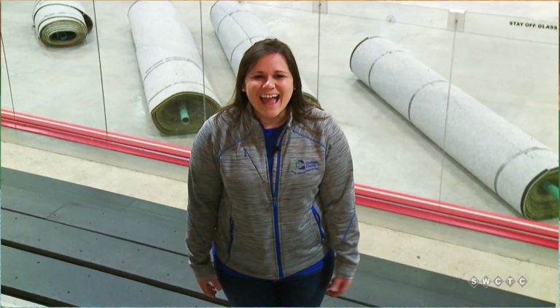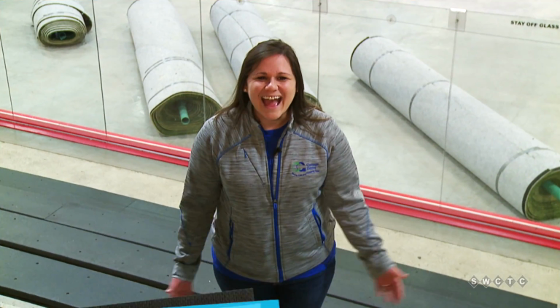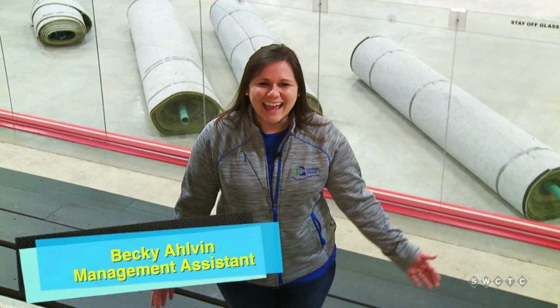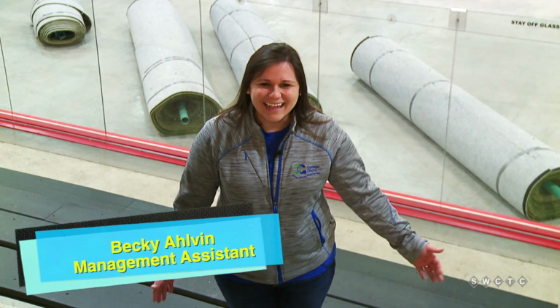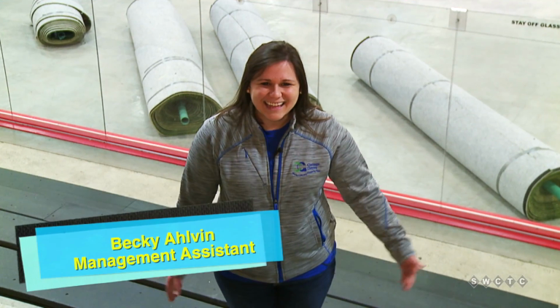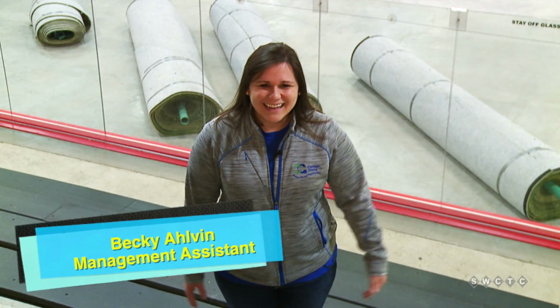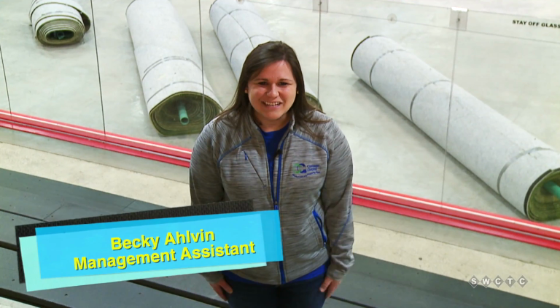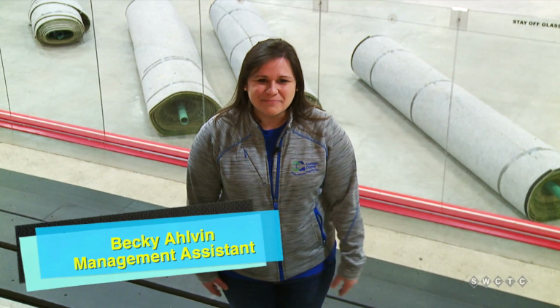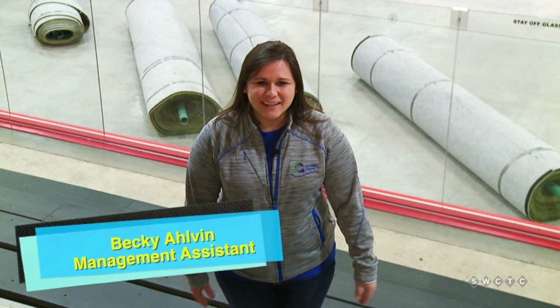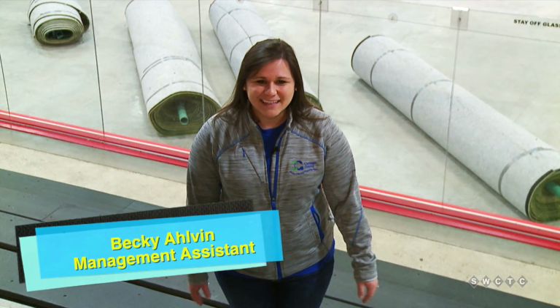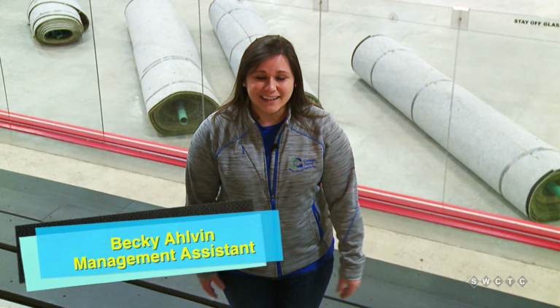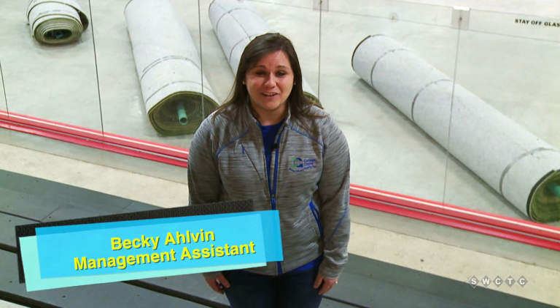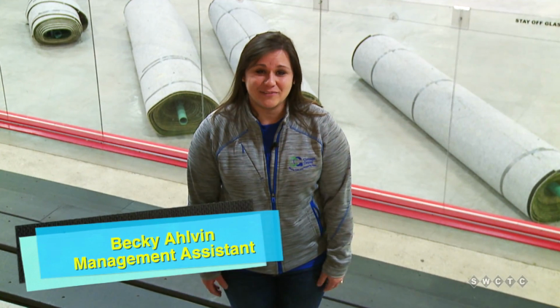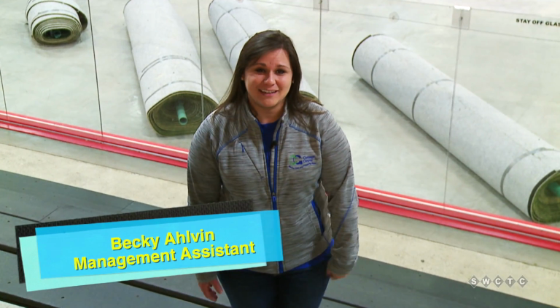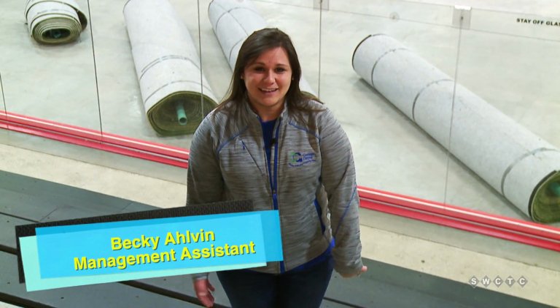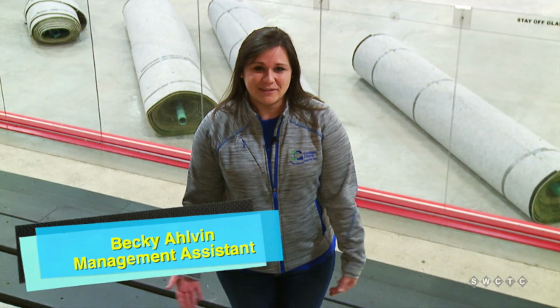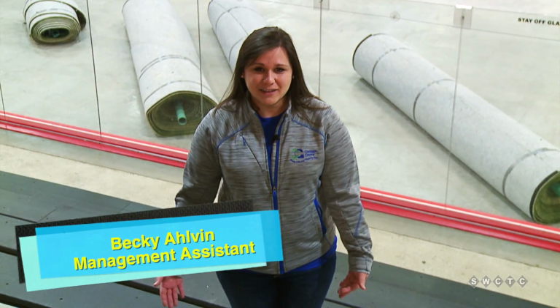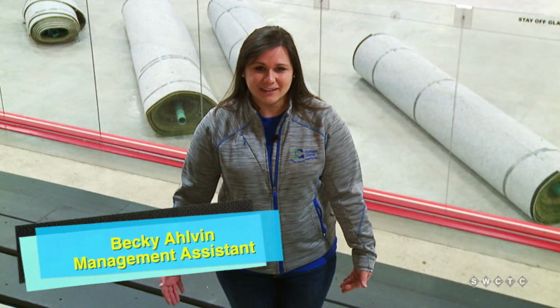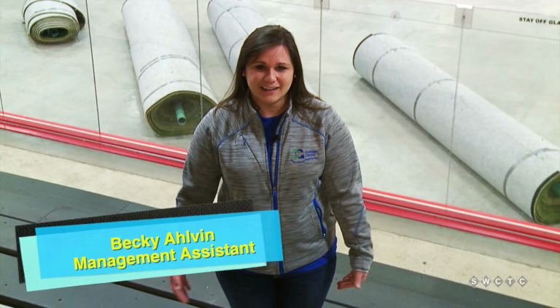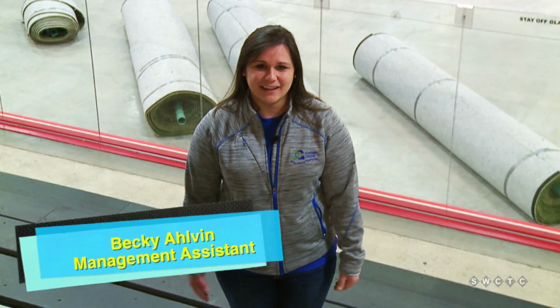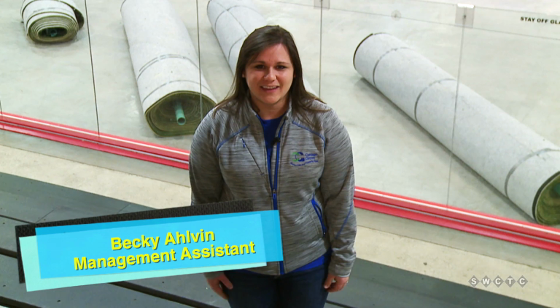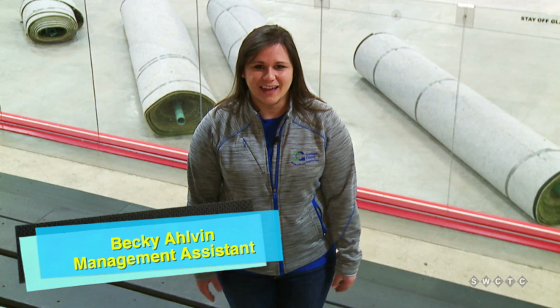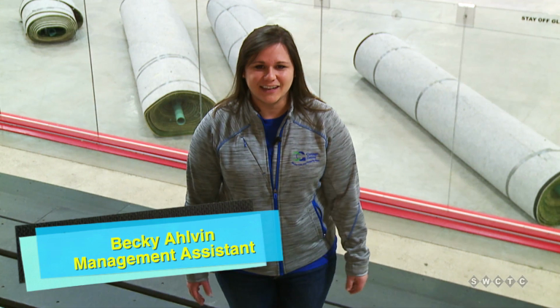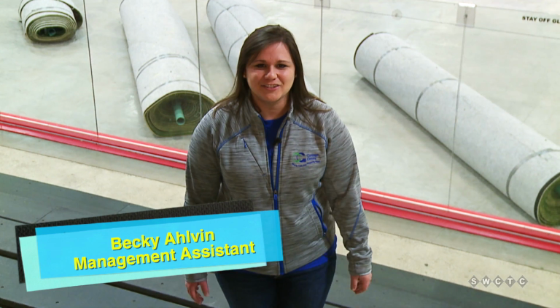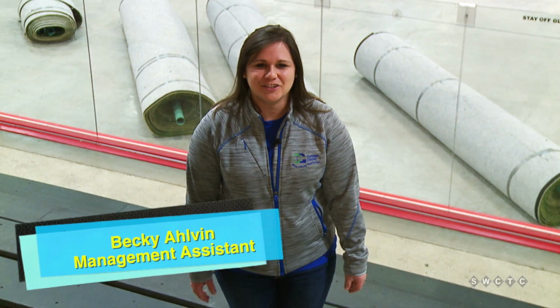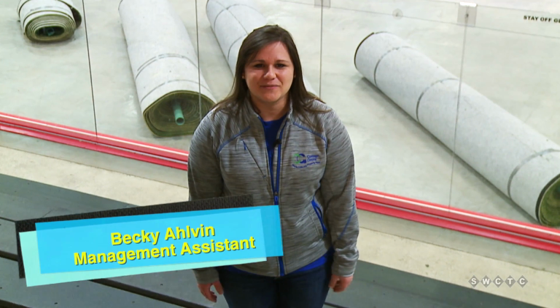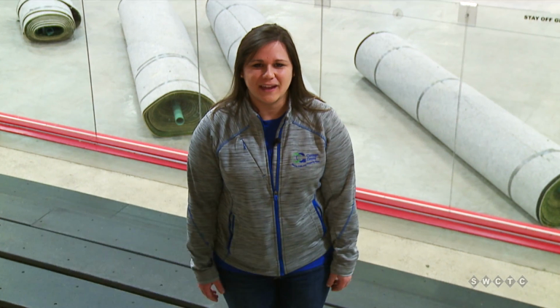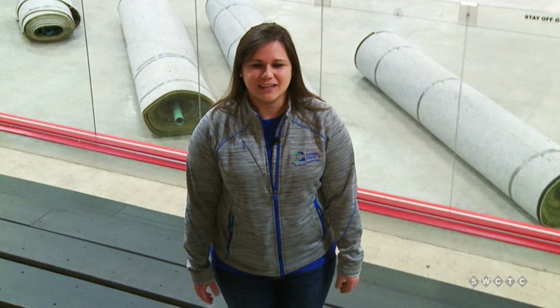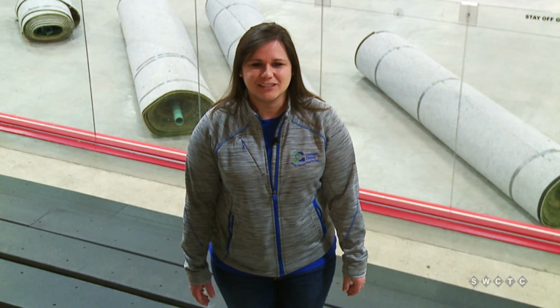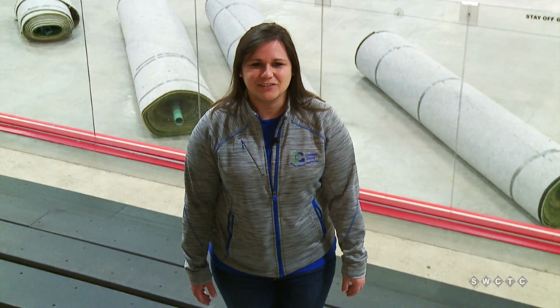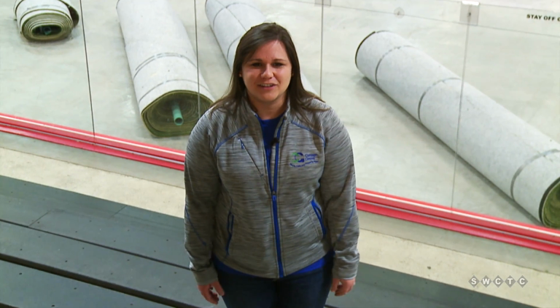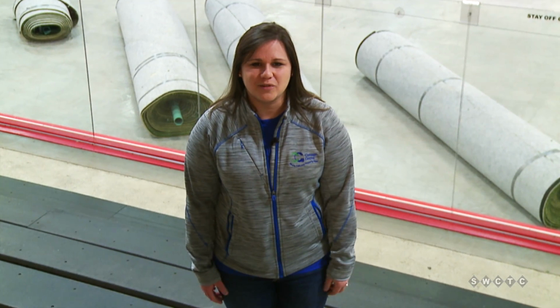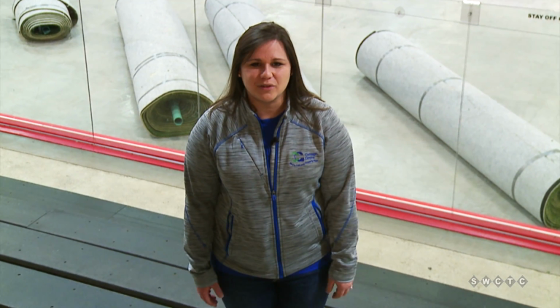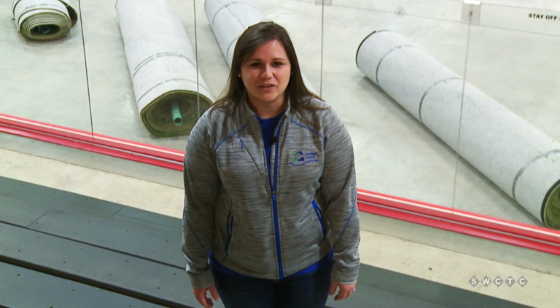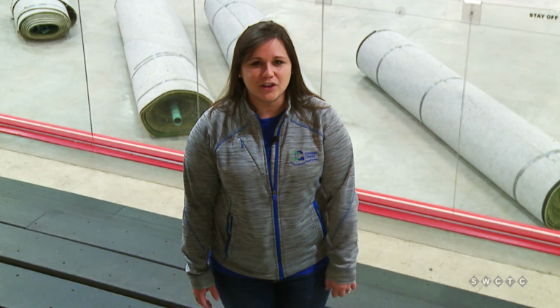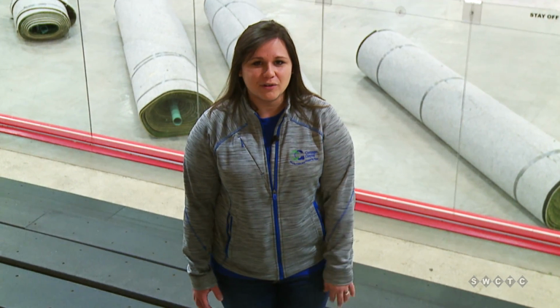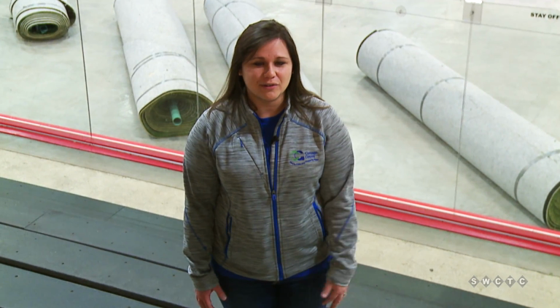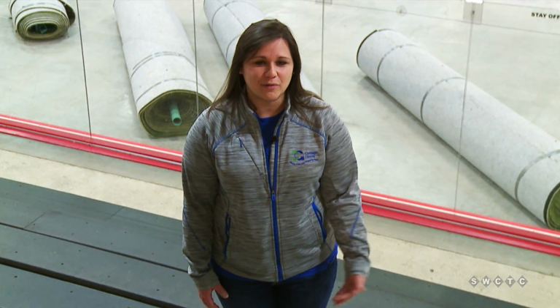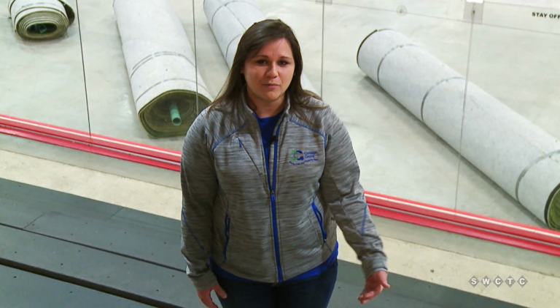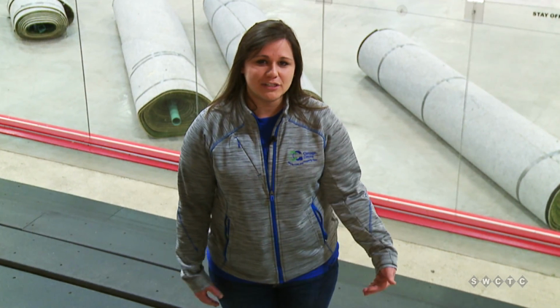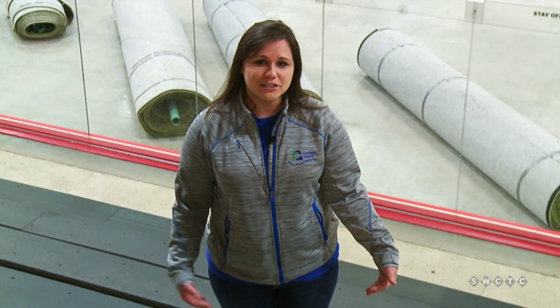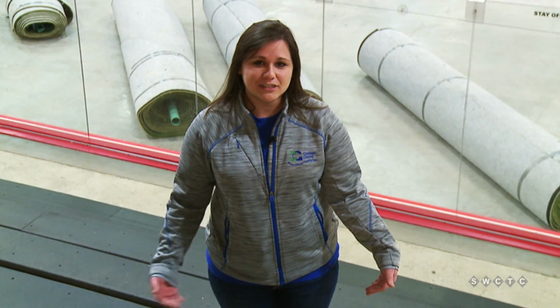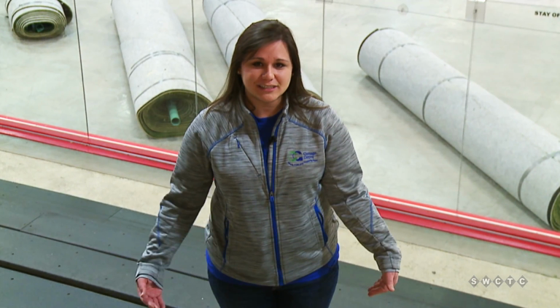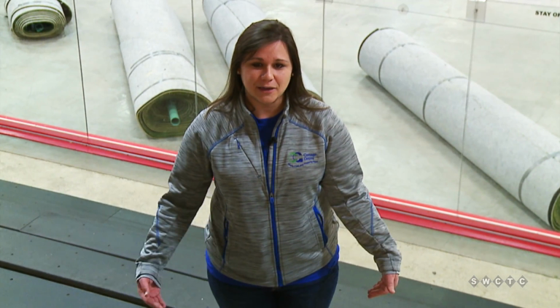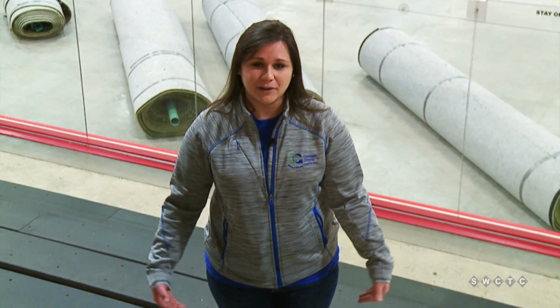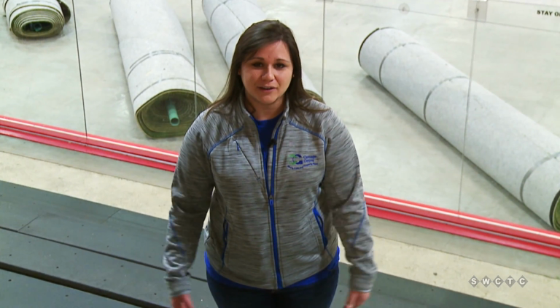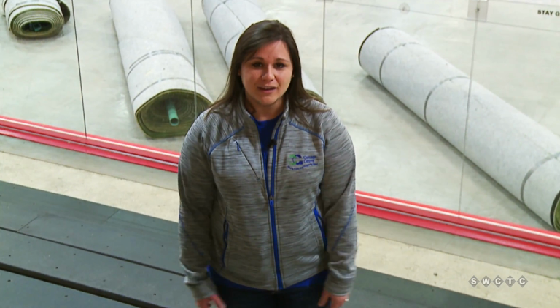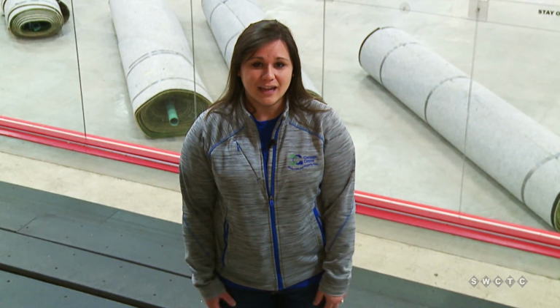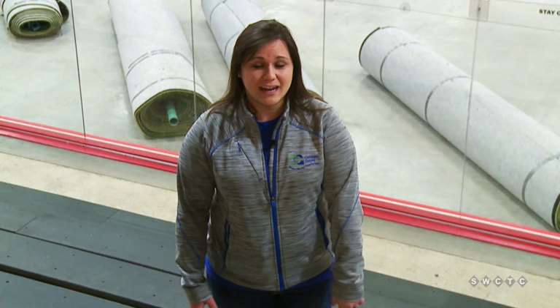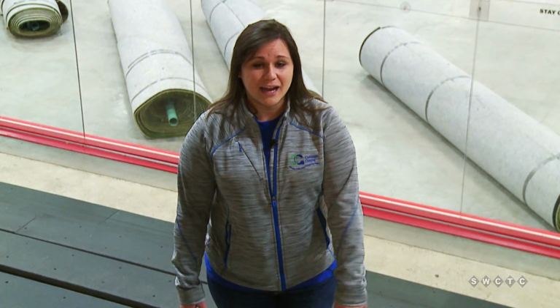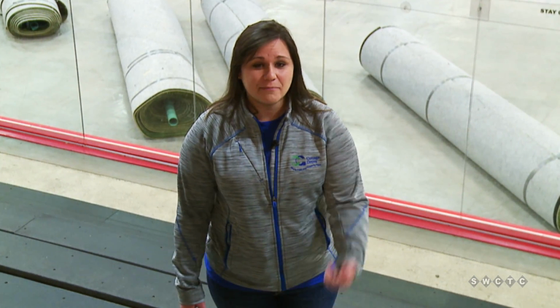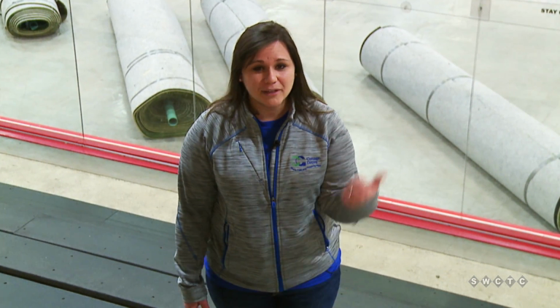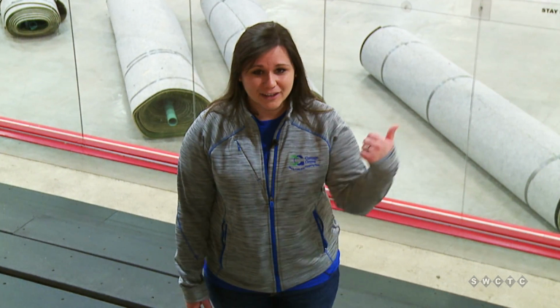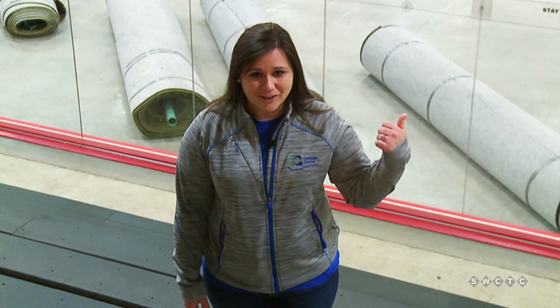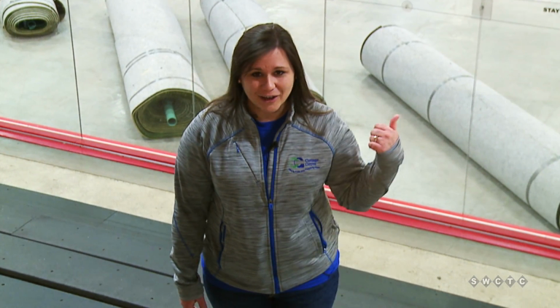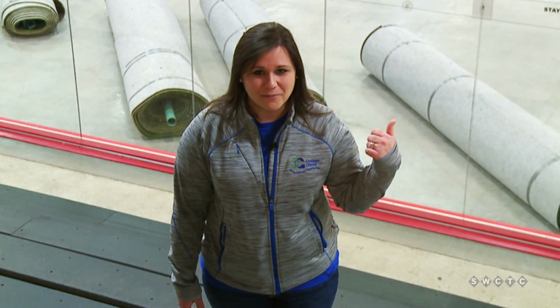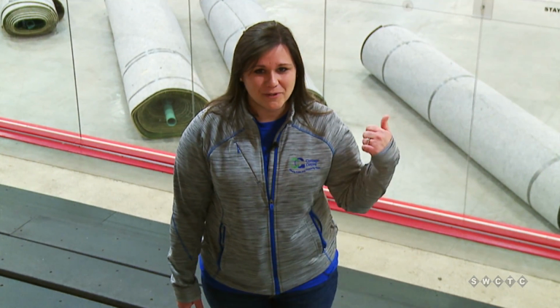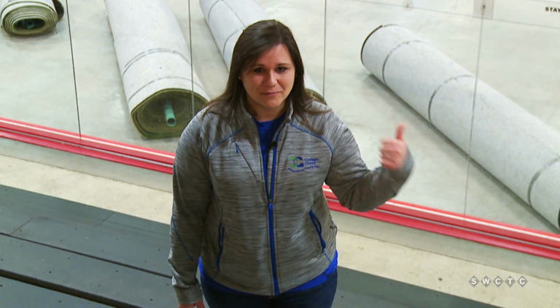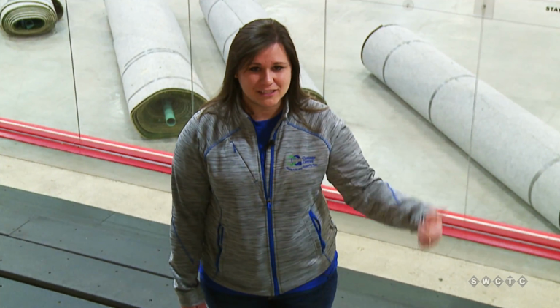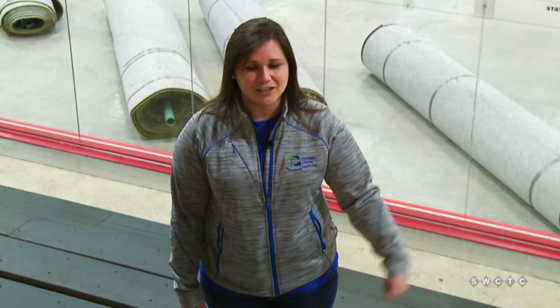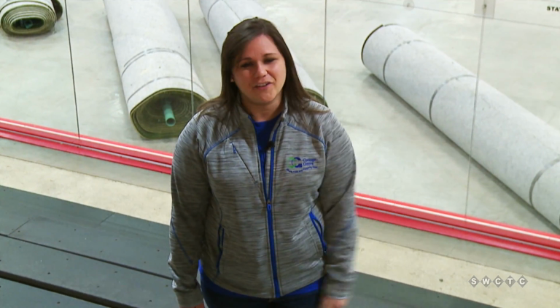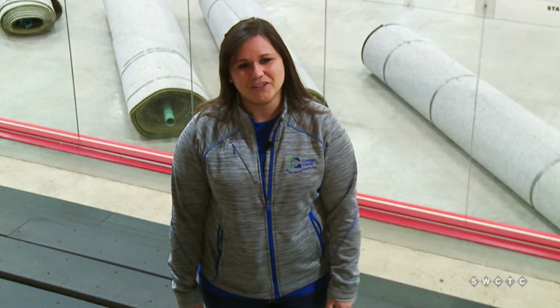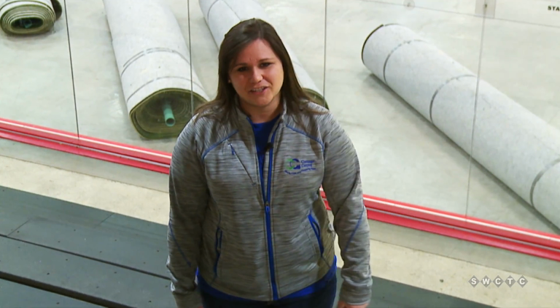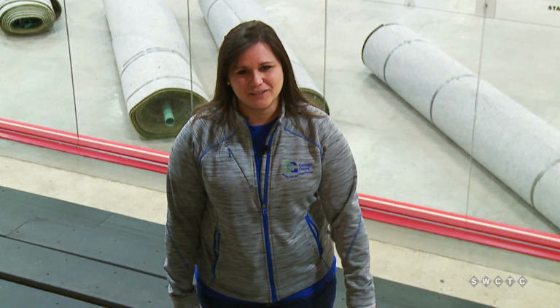Hi, I'm Becky Alvin and I'm here today at the Cottage Grove Ice Arena where they're going from winter to summer, and I'm gonna go help them install the turf.